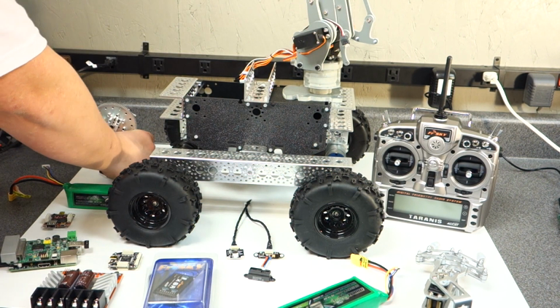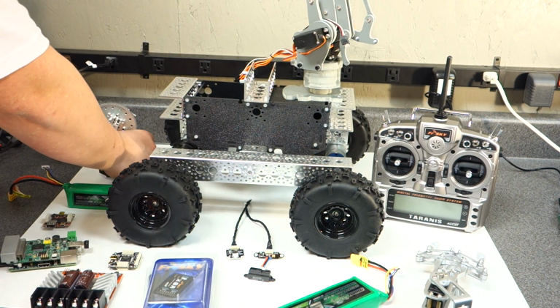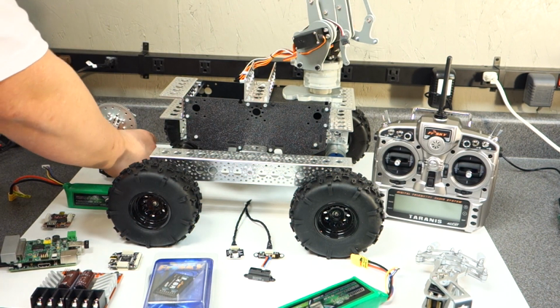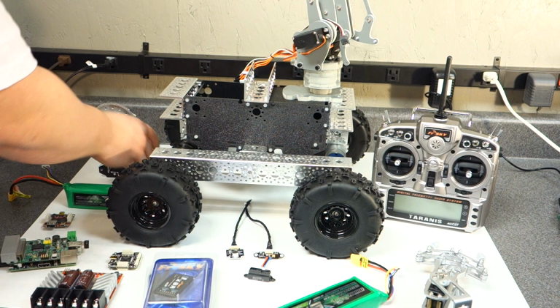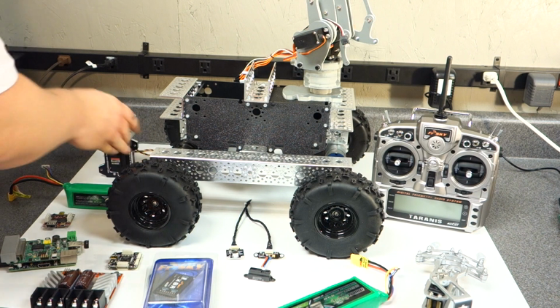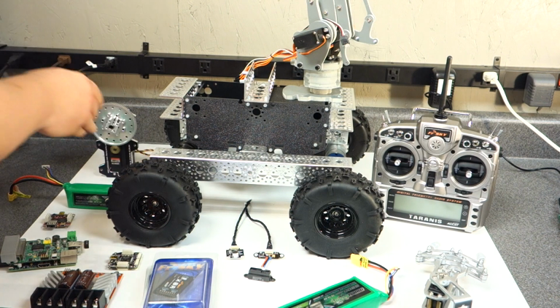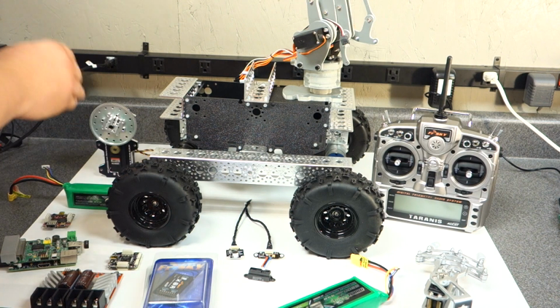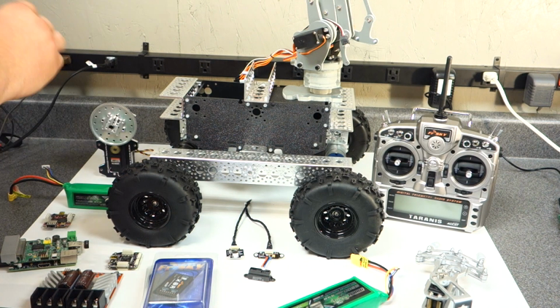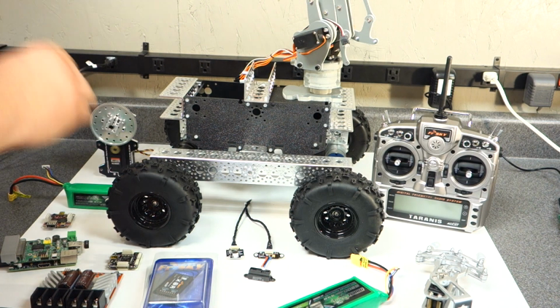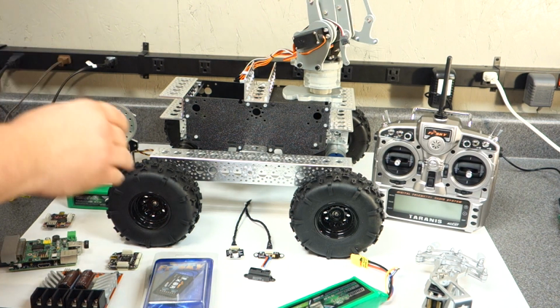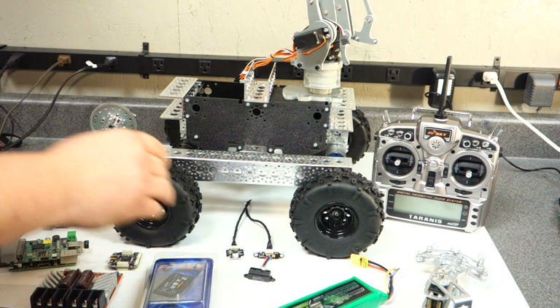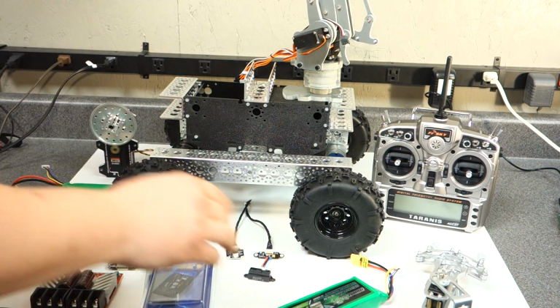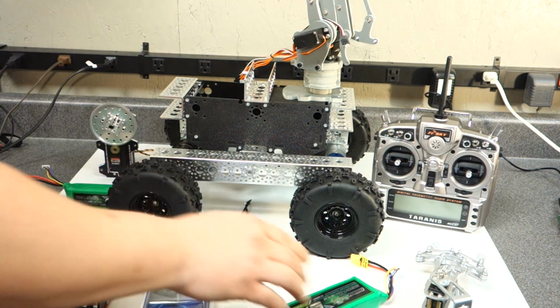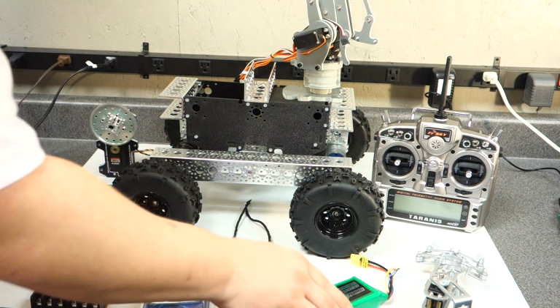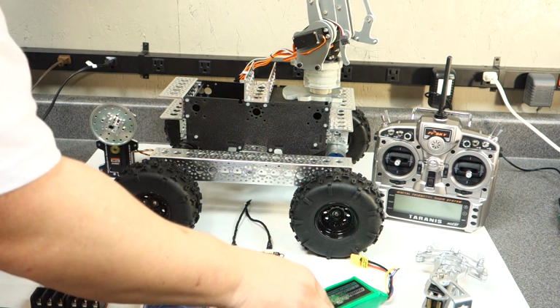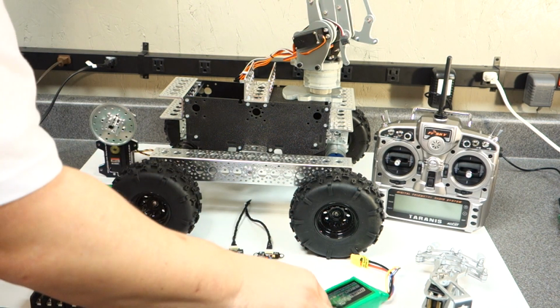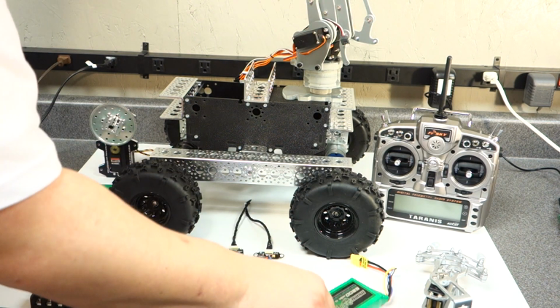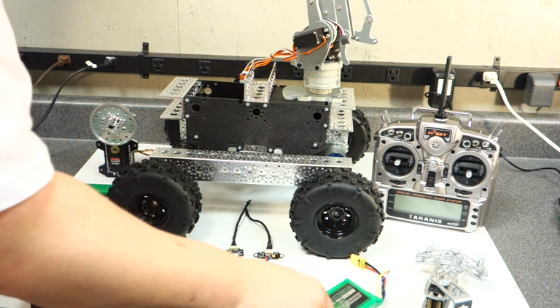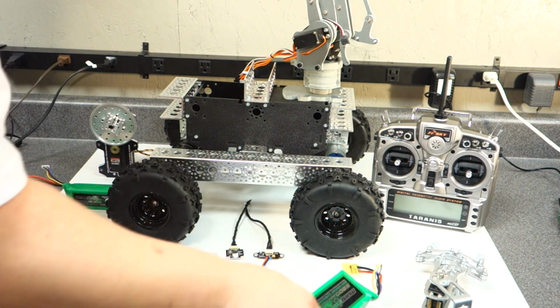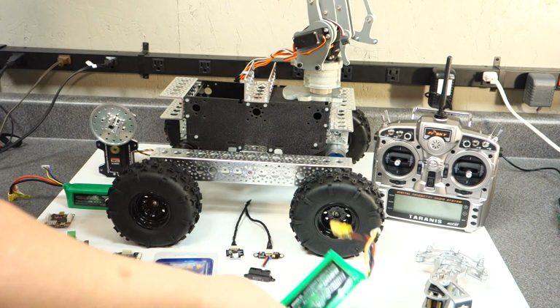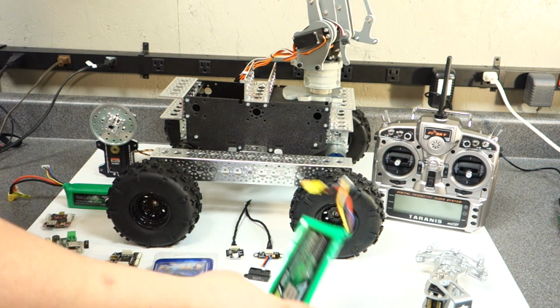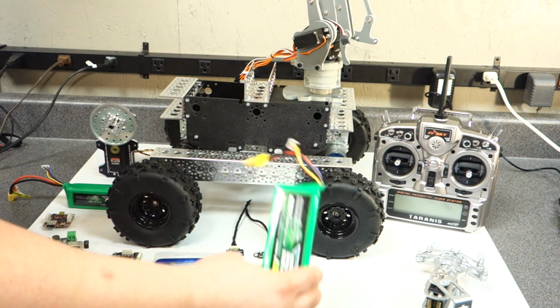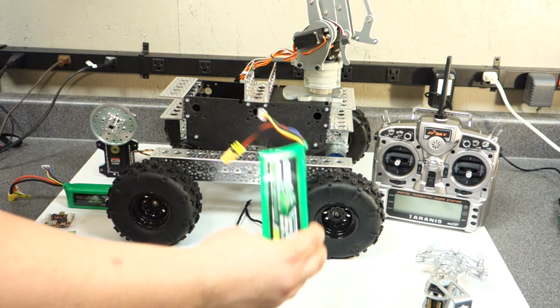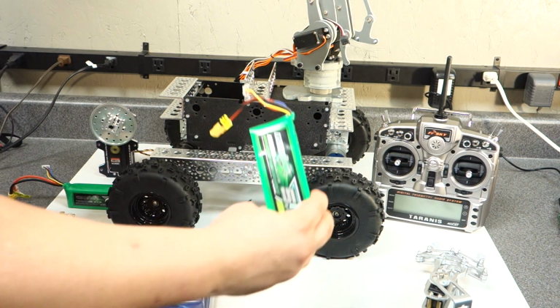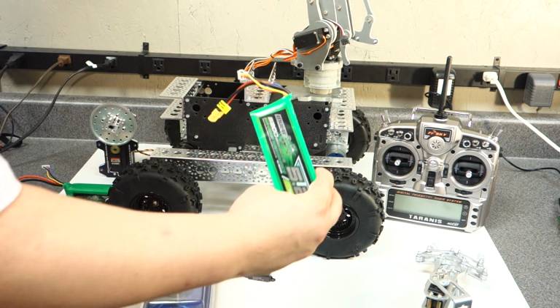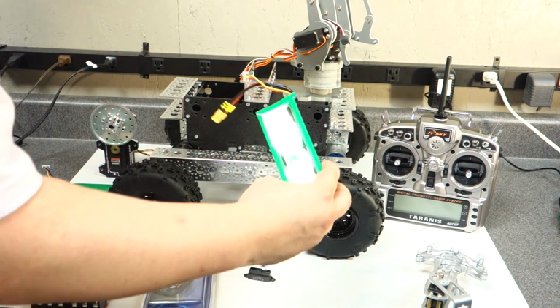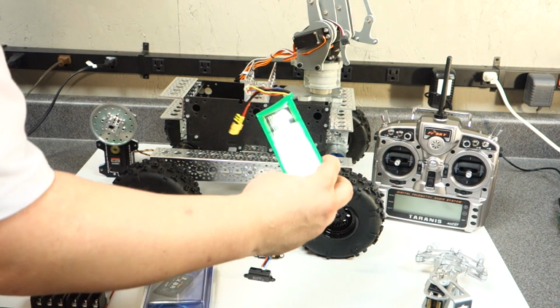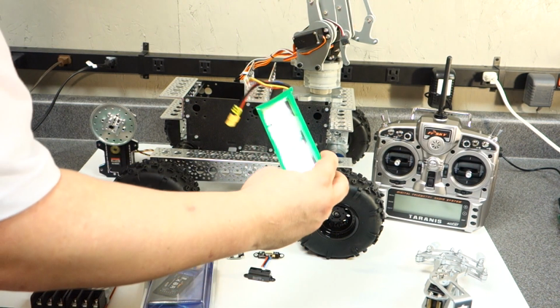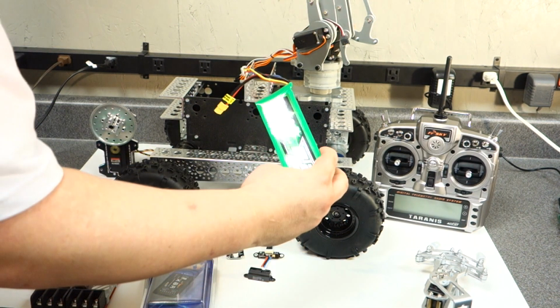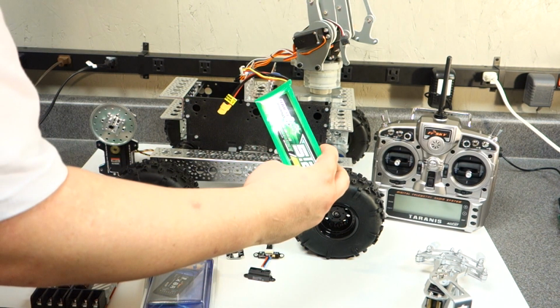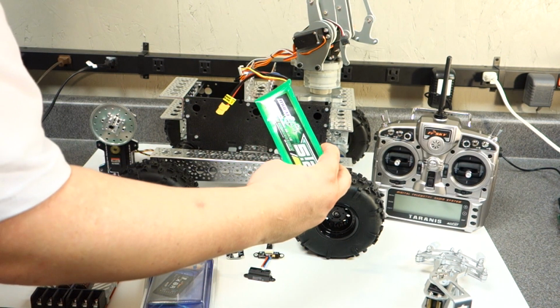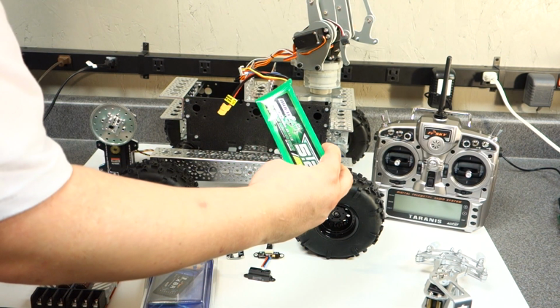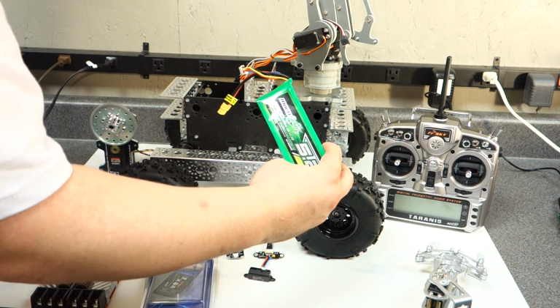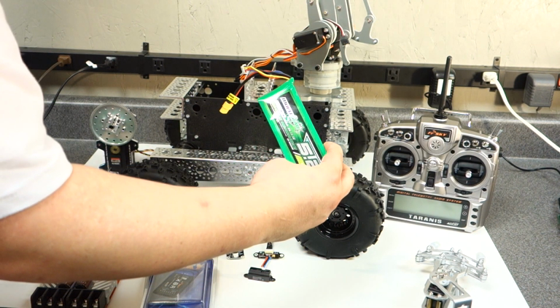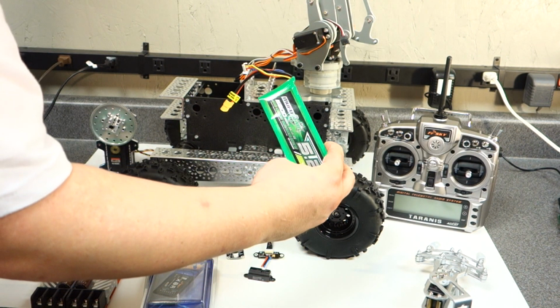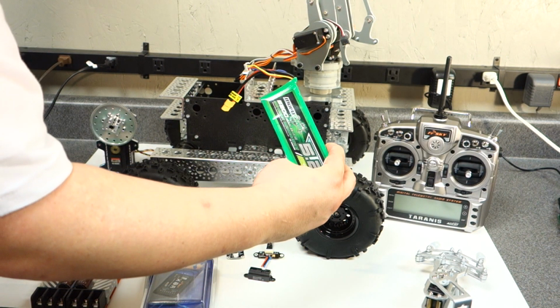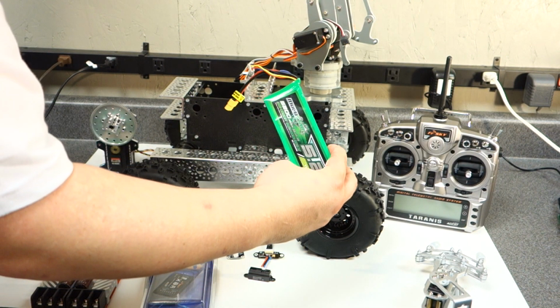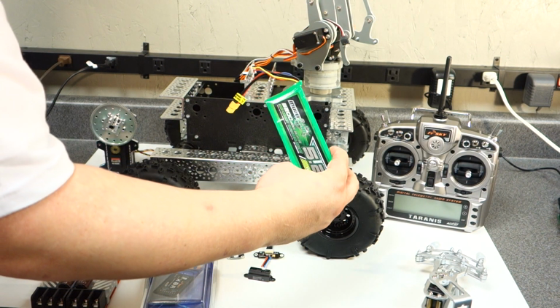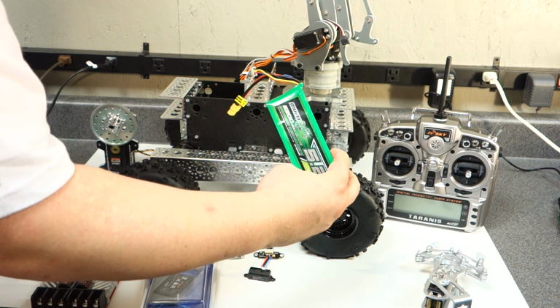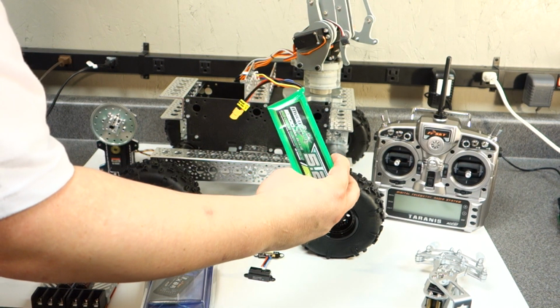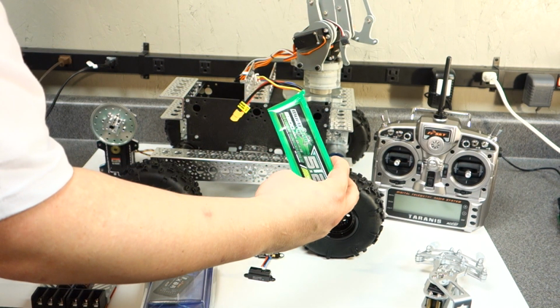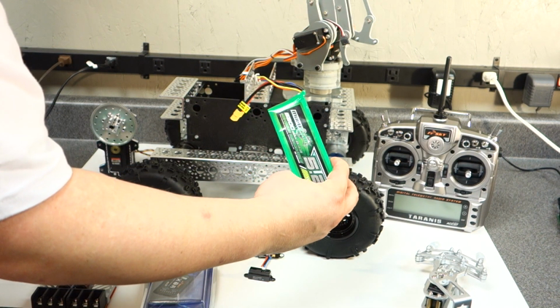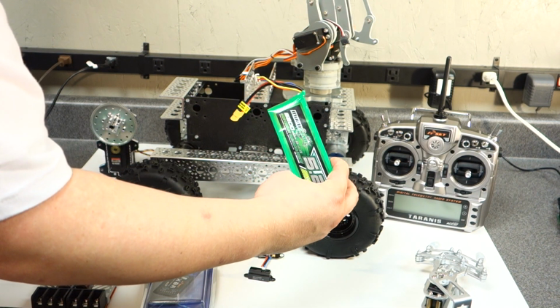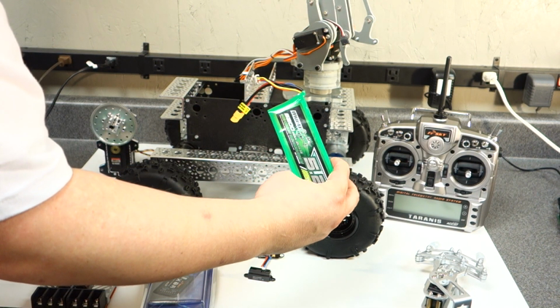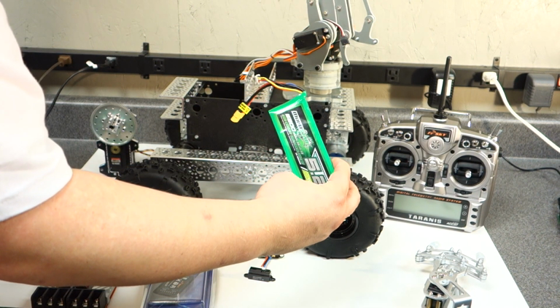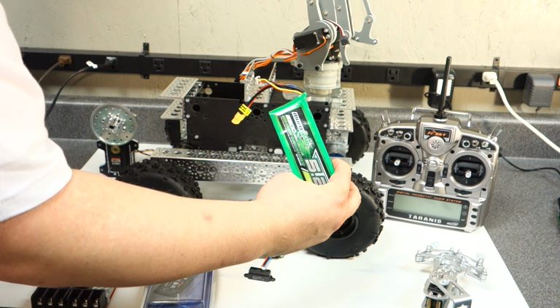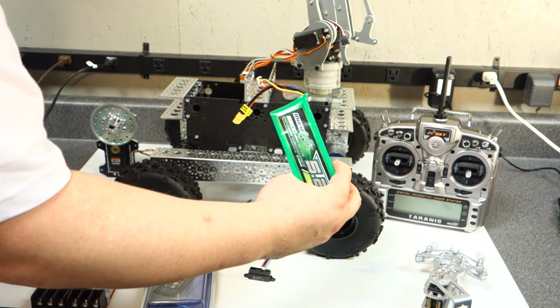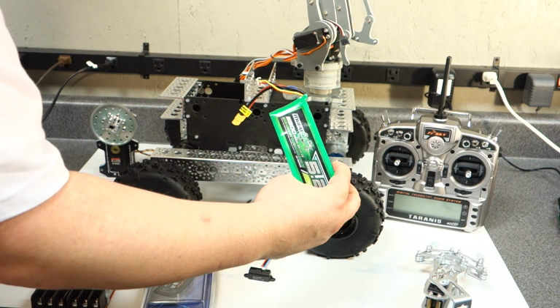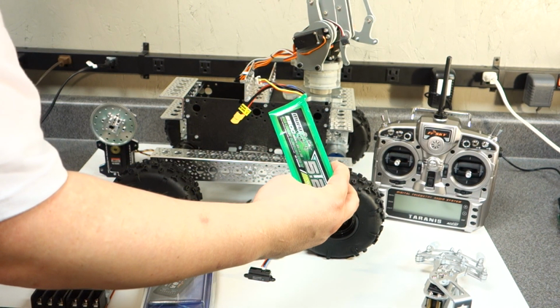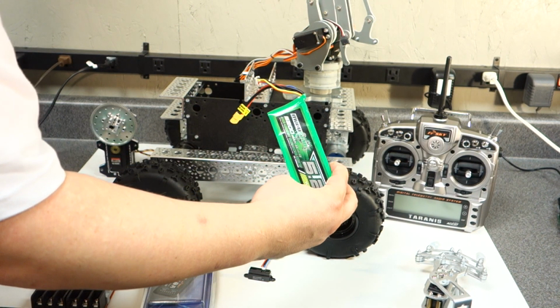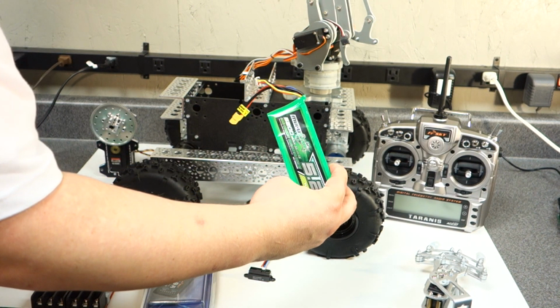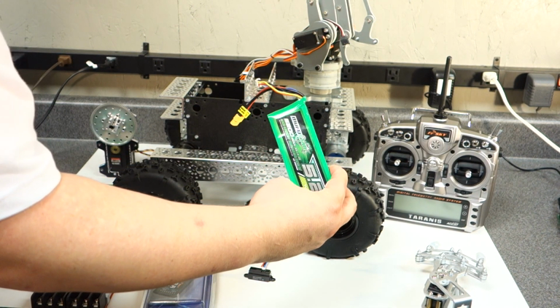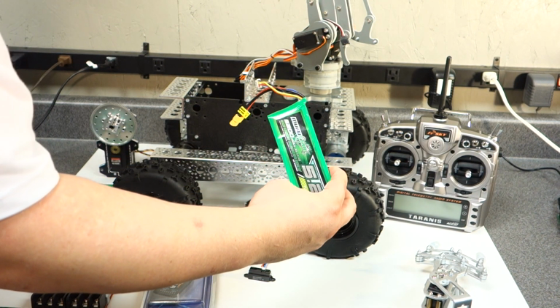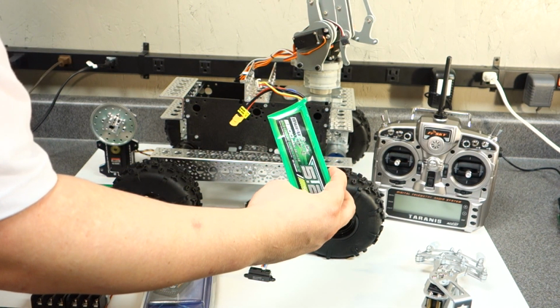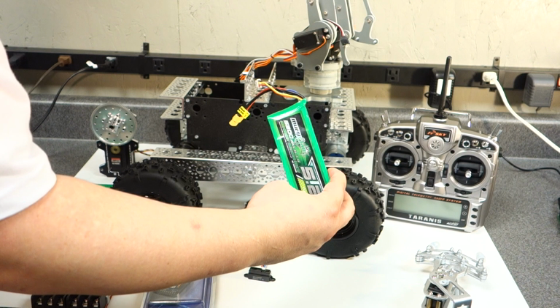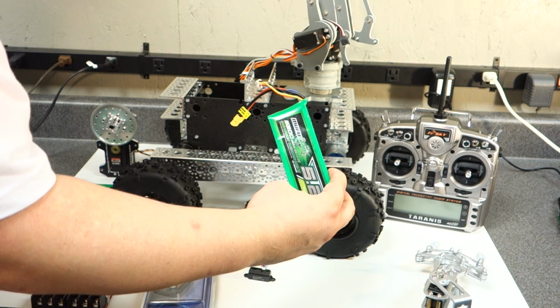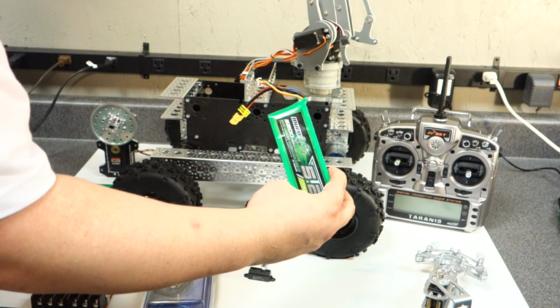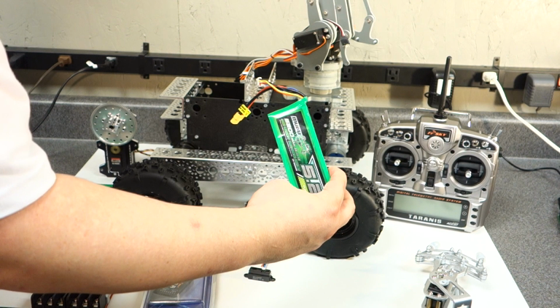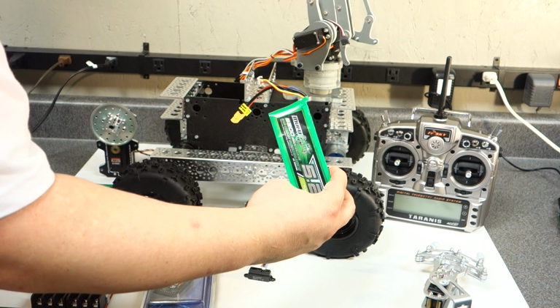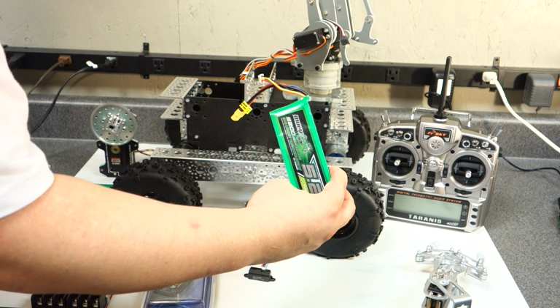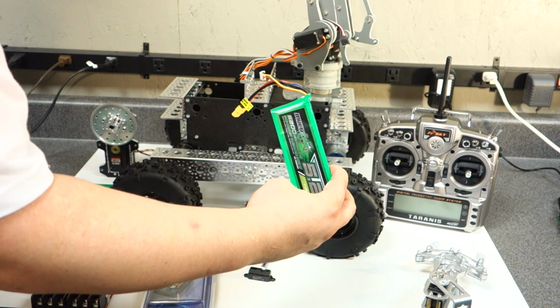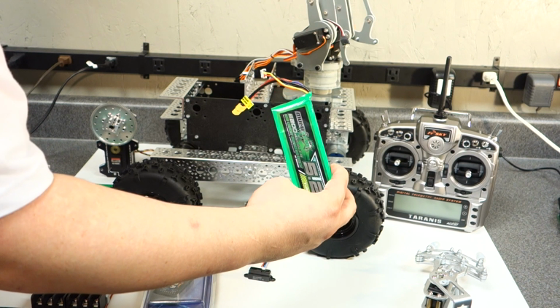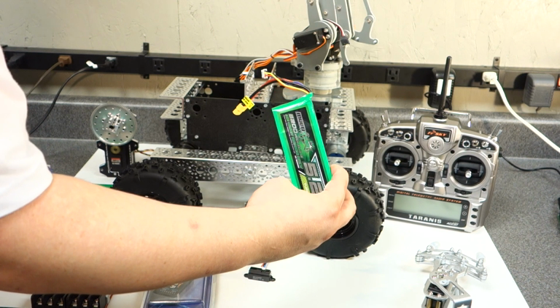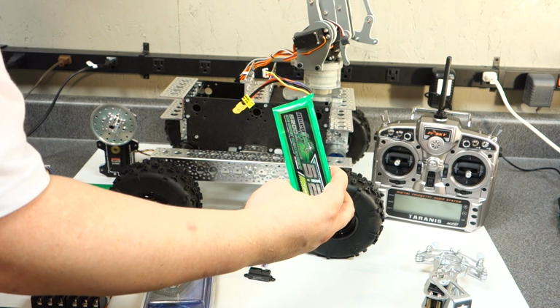For the battery power, I'm going to use 2200 milliamp-hour, 11.1-volt LiPo batteries.